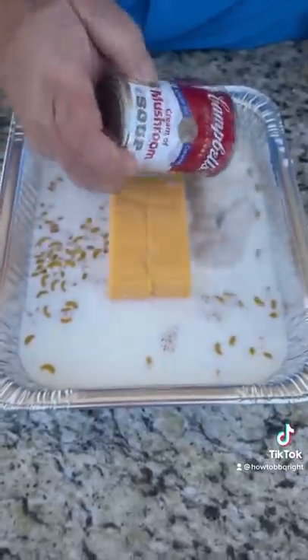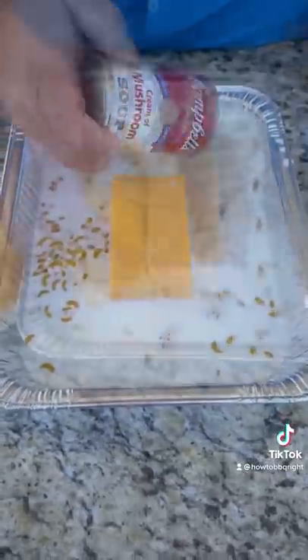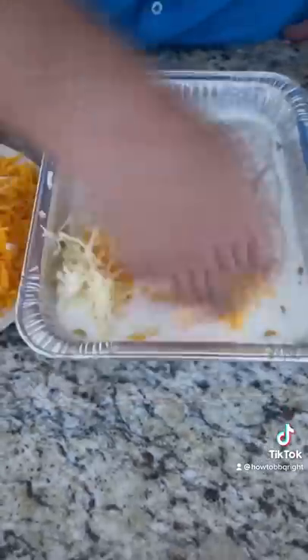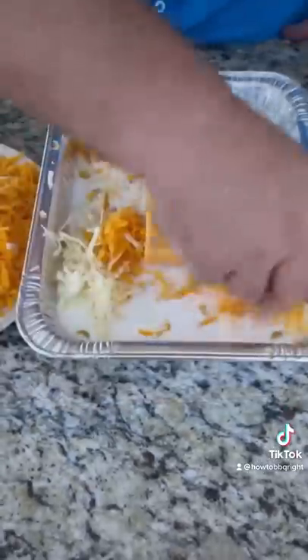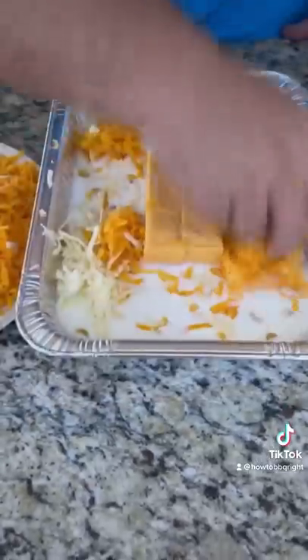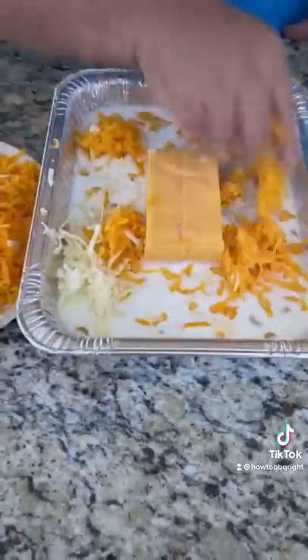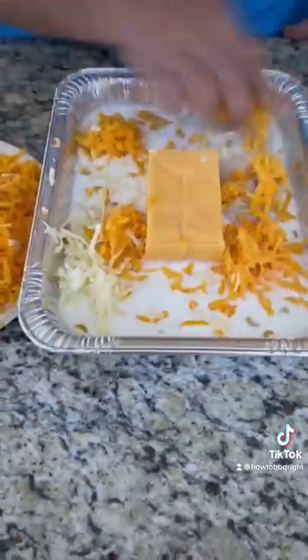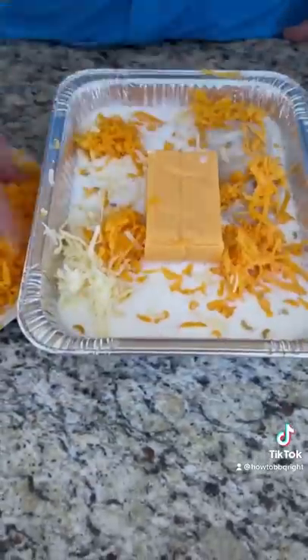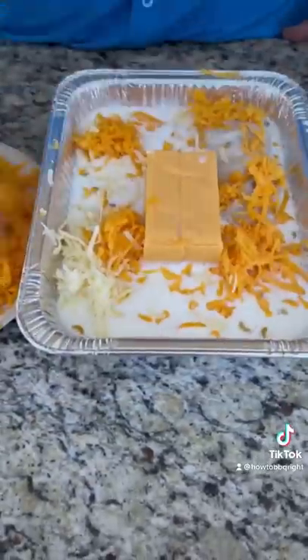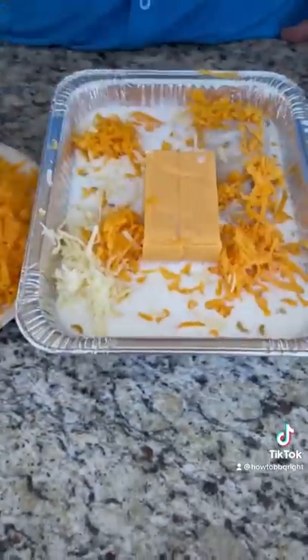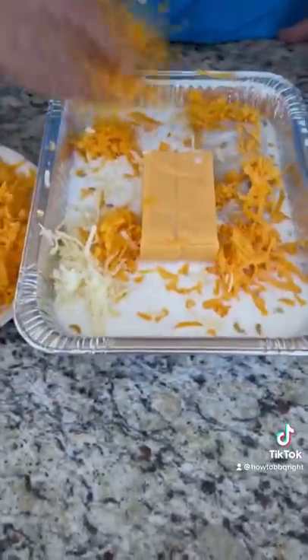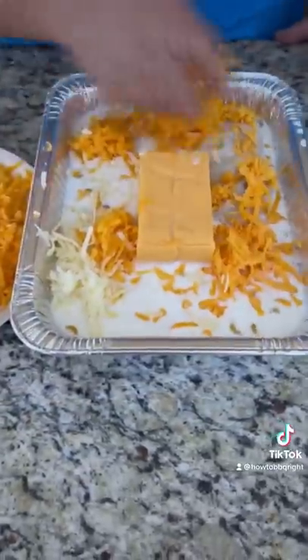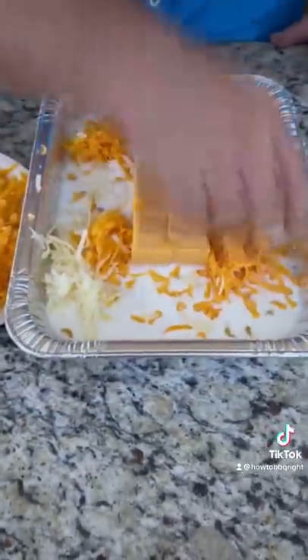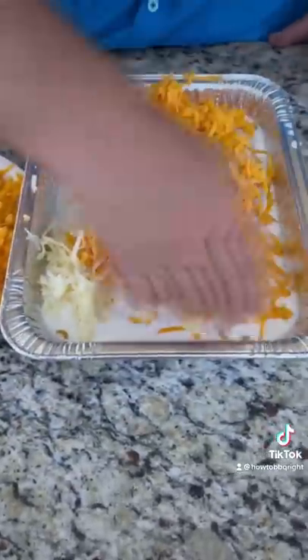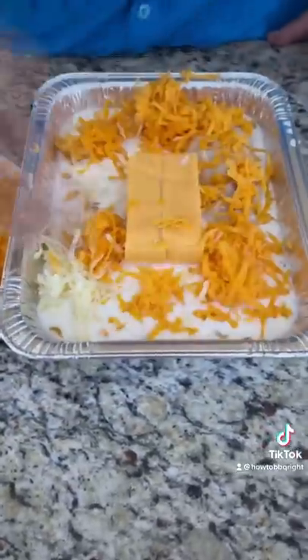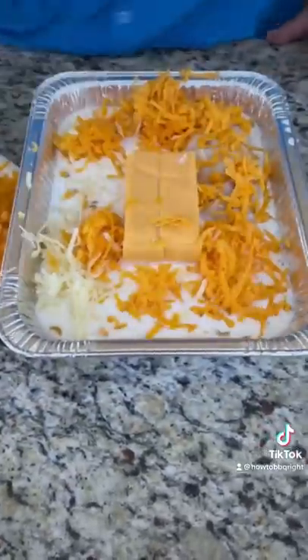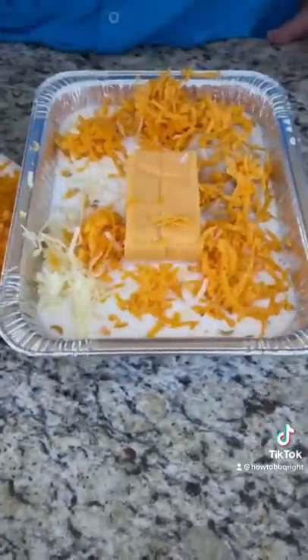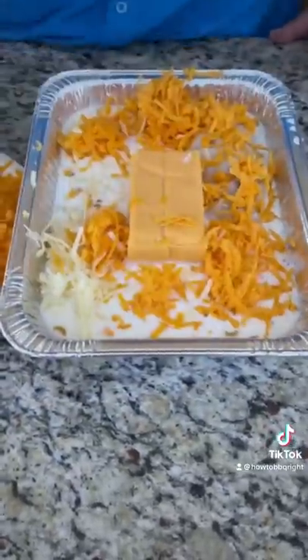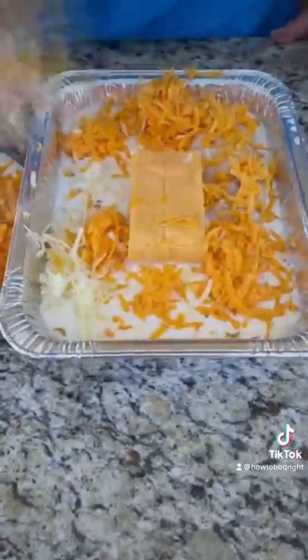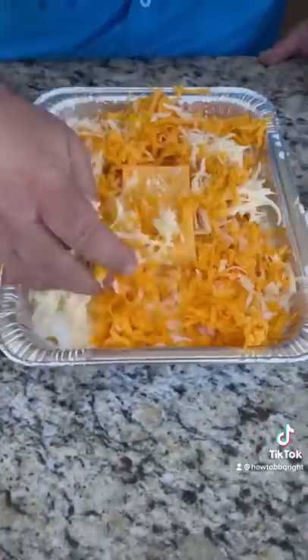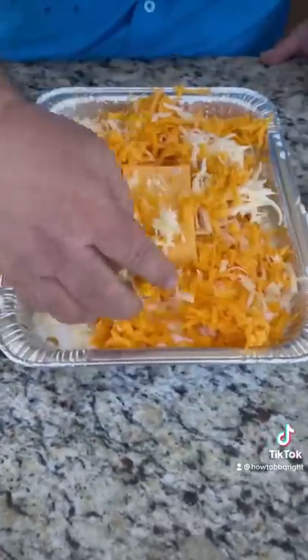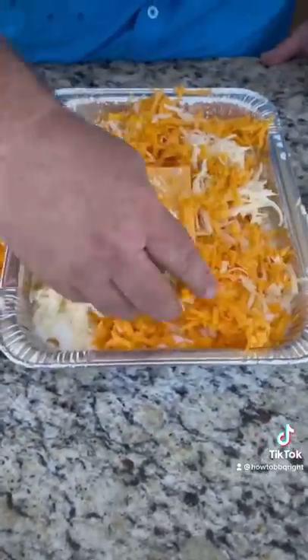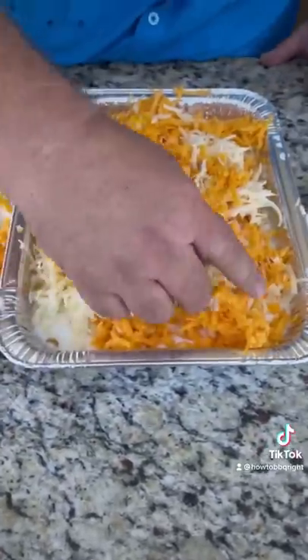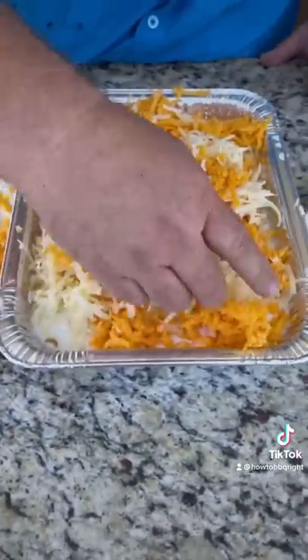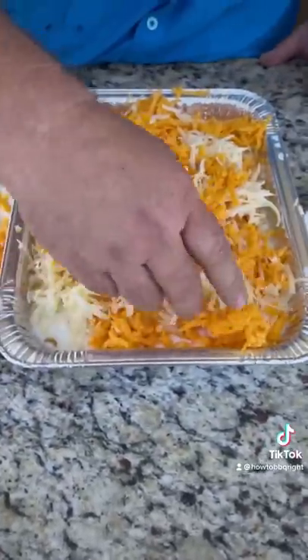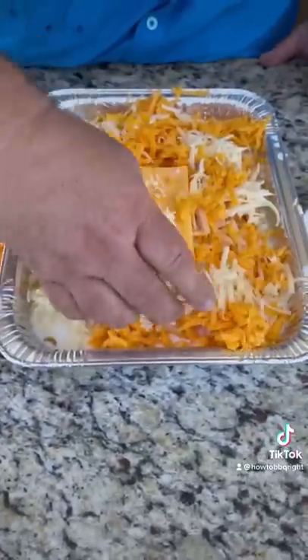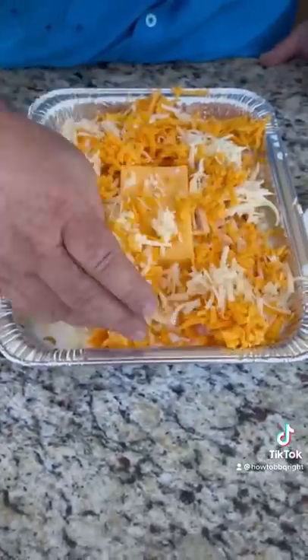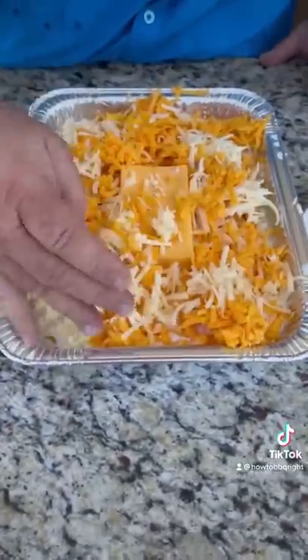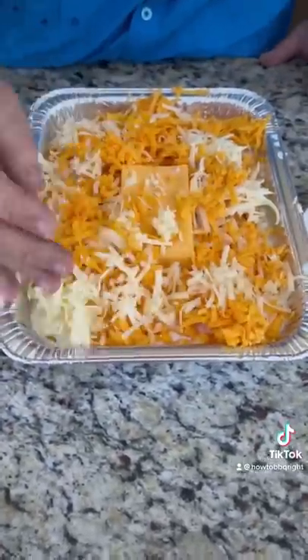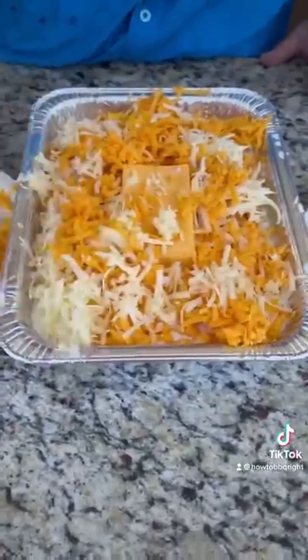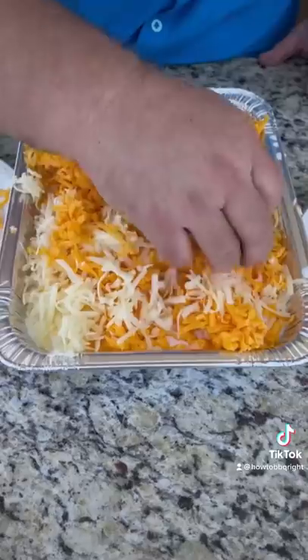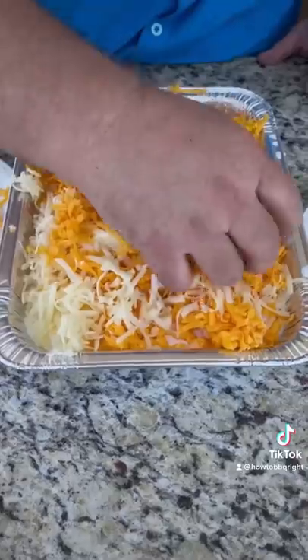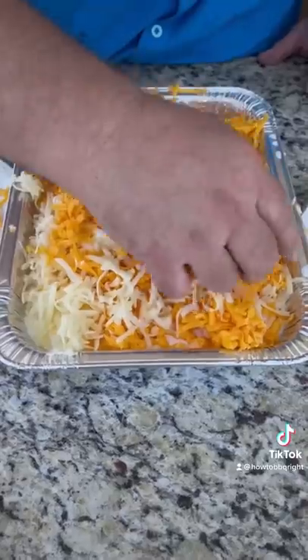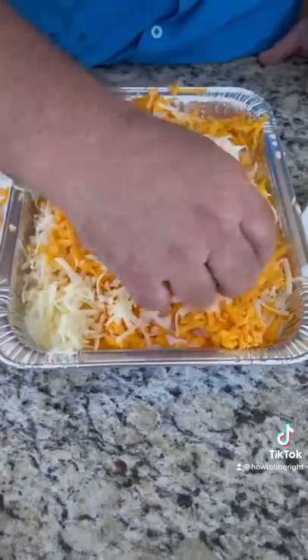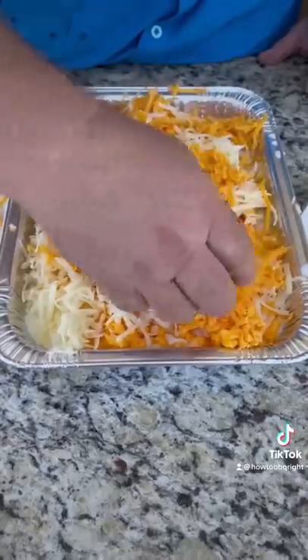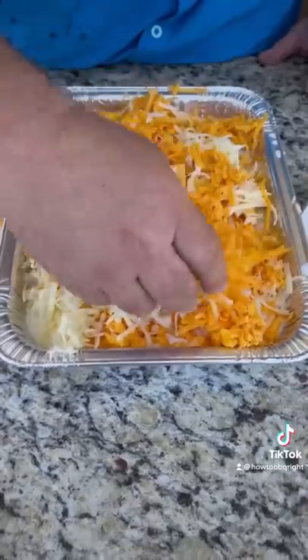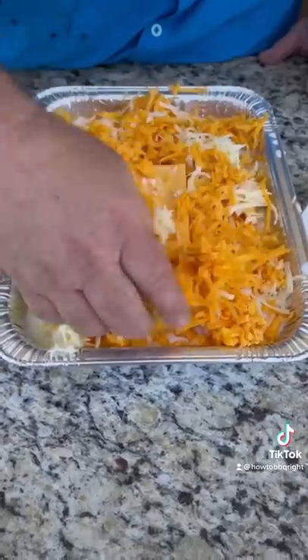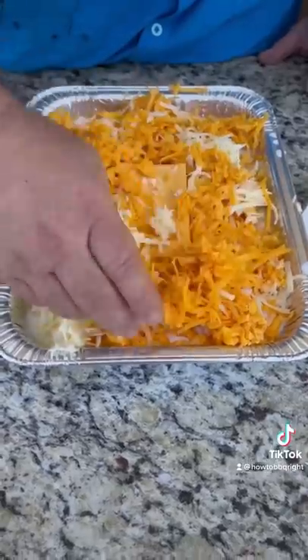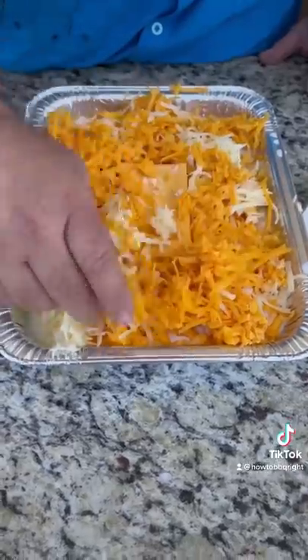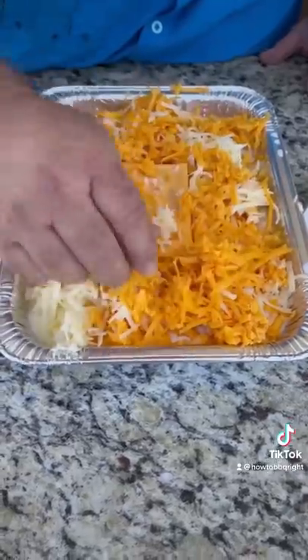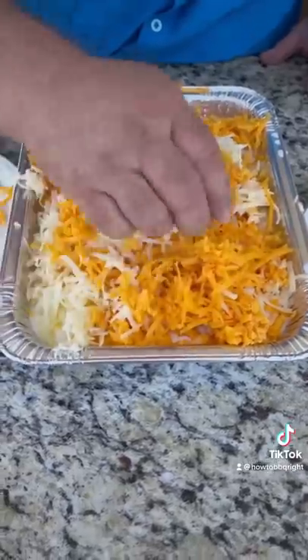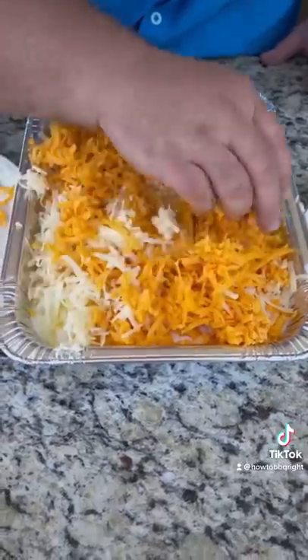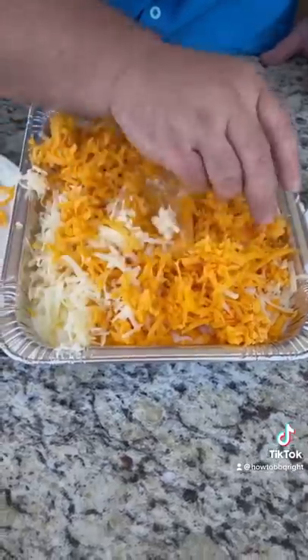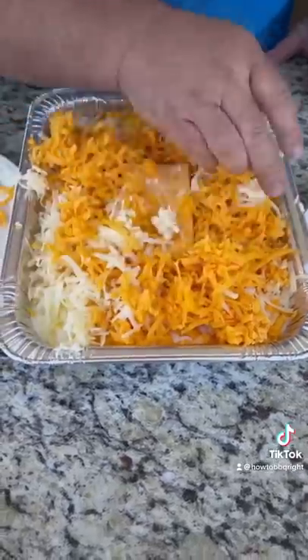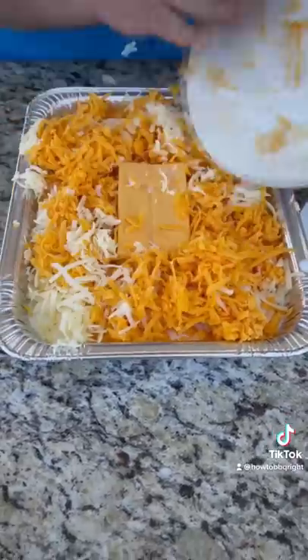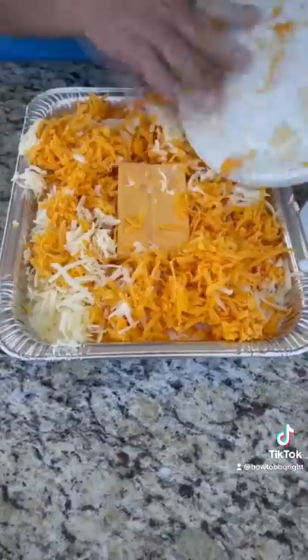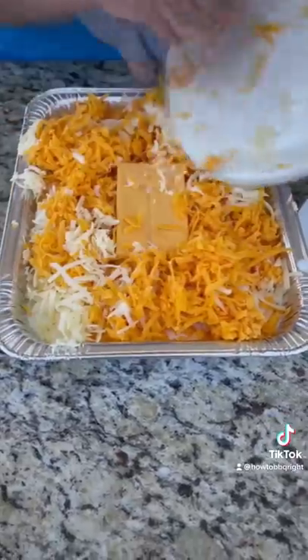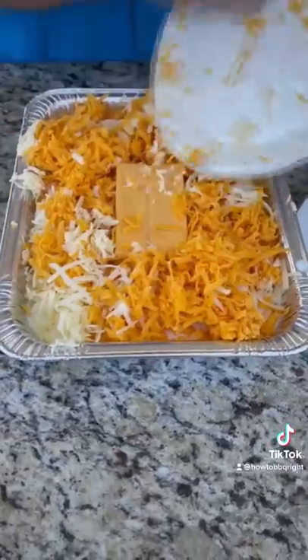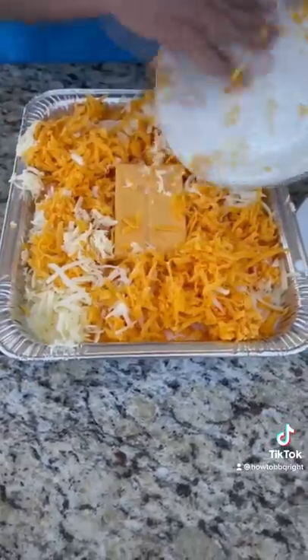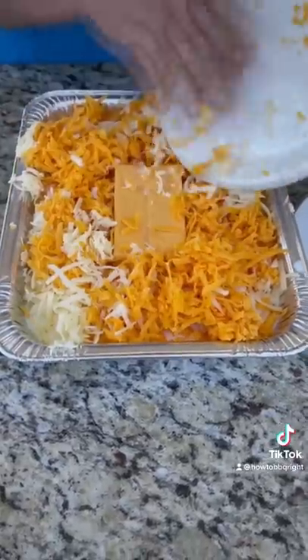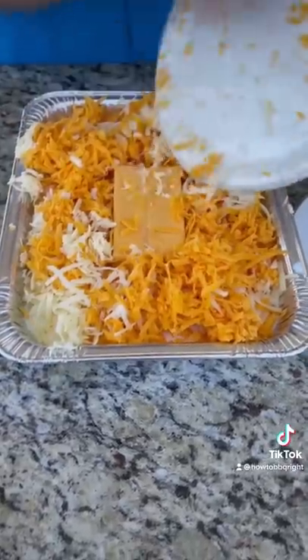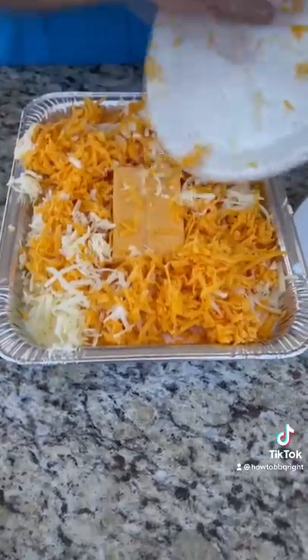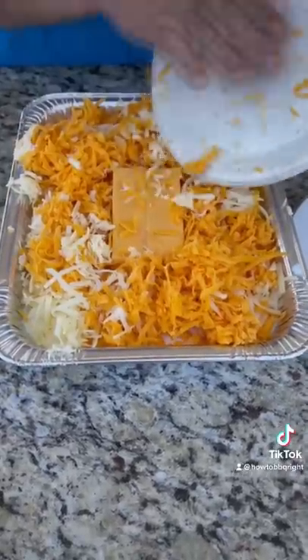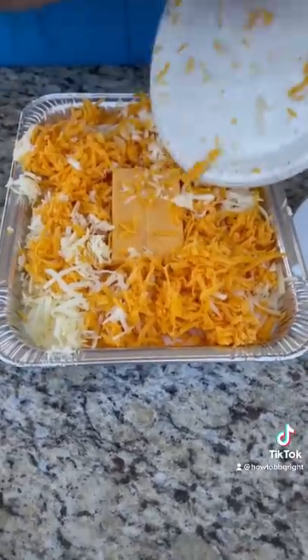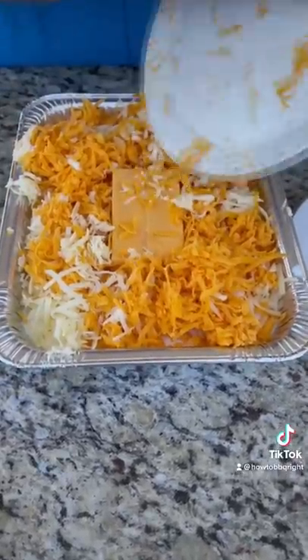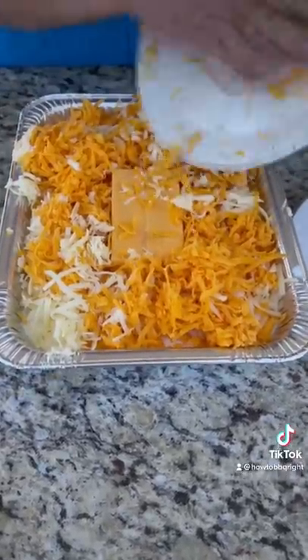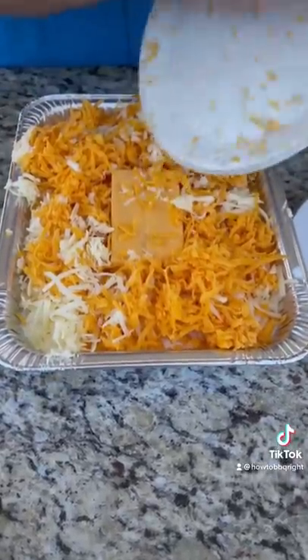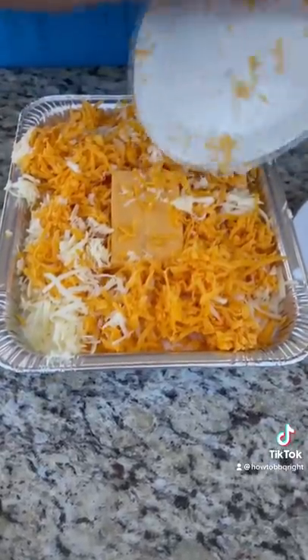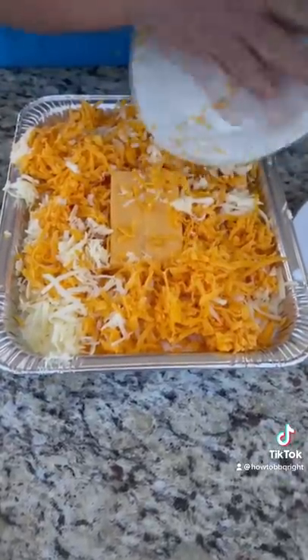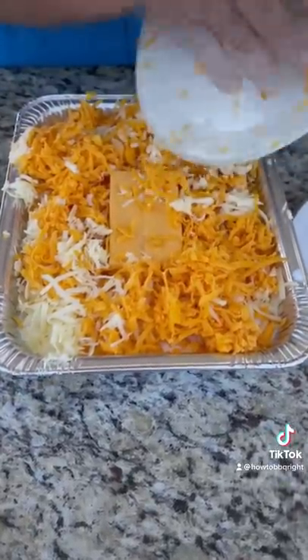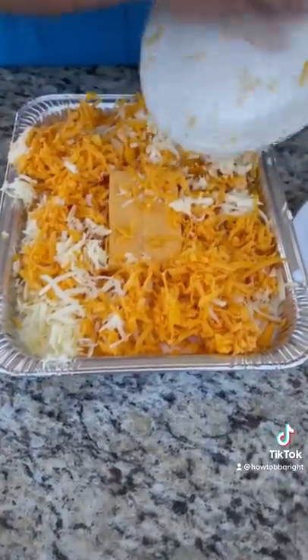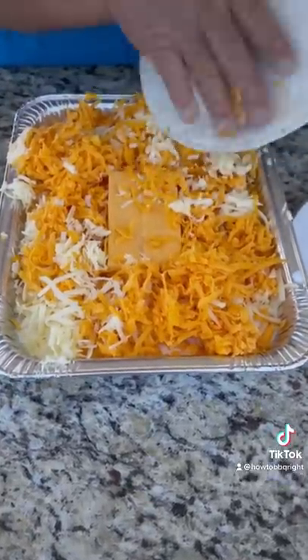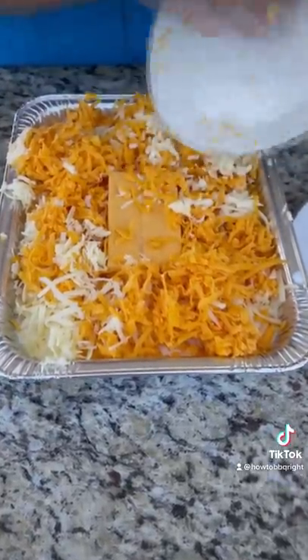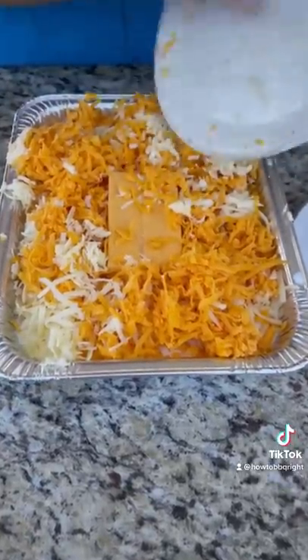Now we're ready for more cheese — extra sharp cheddar, white and yellow. All the cheese. You can't get too cheesy.